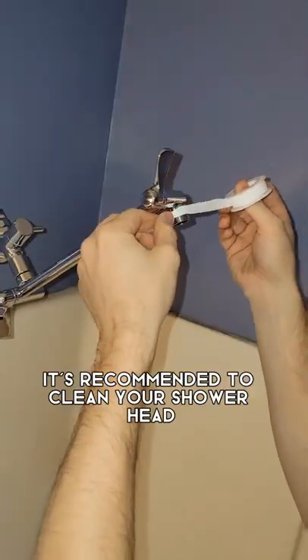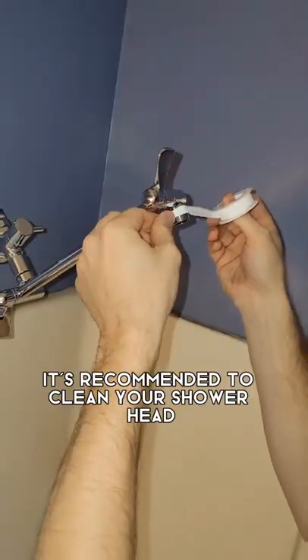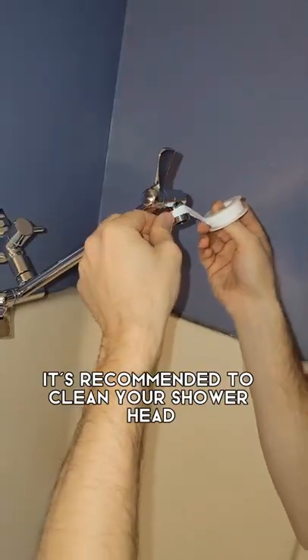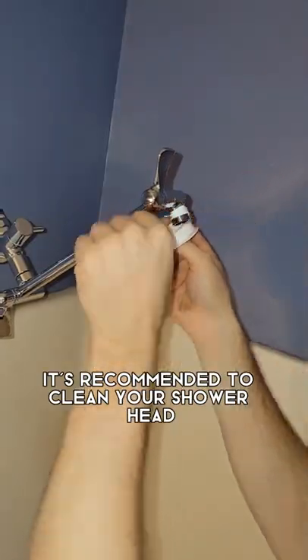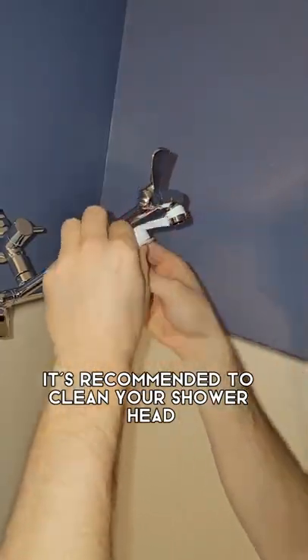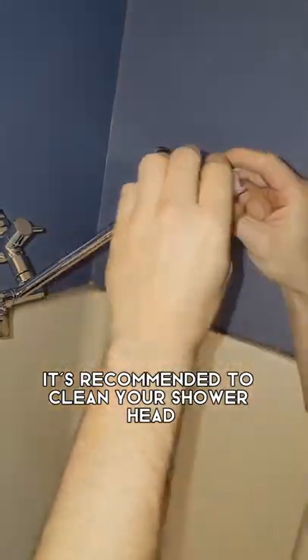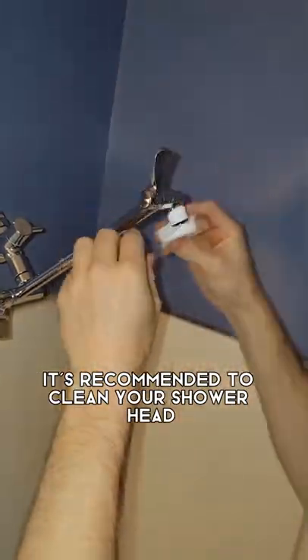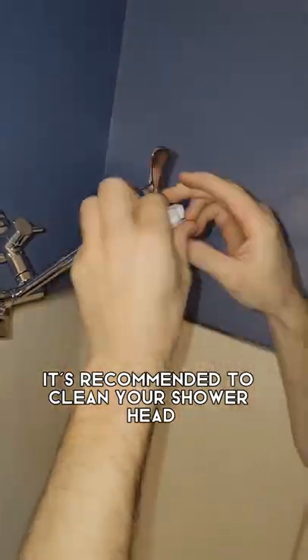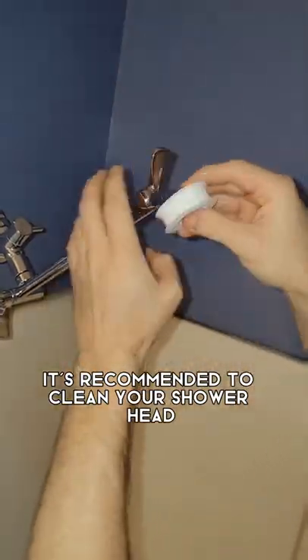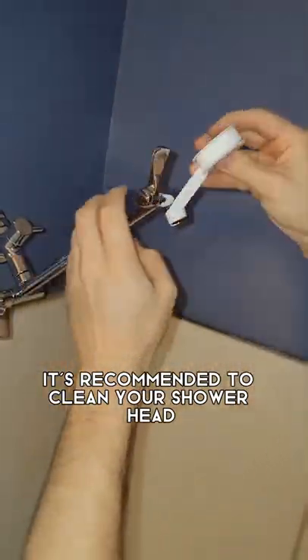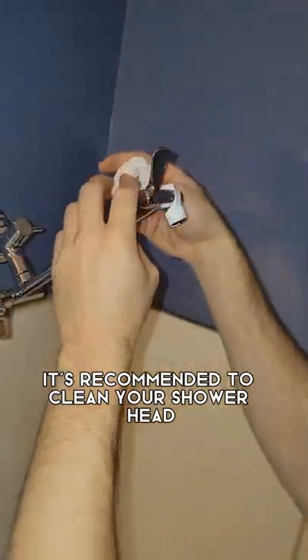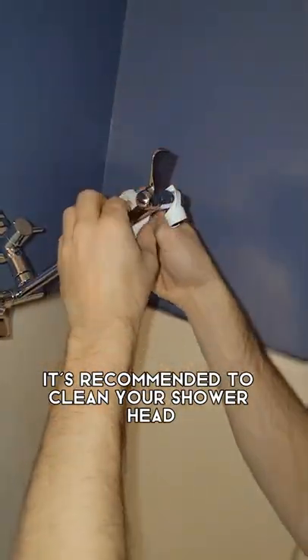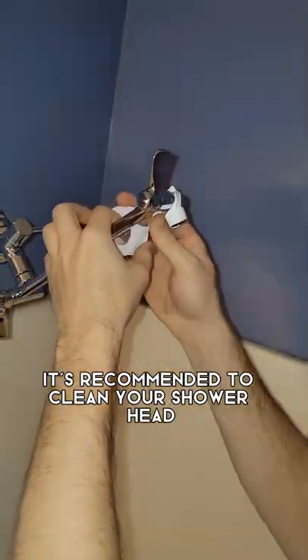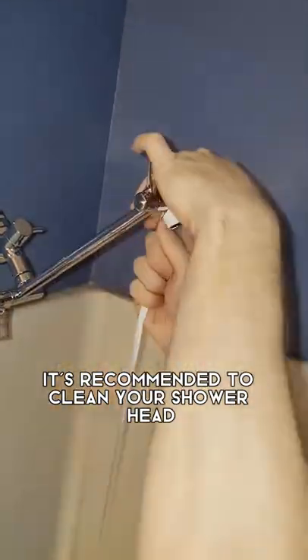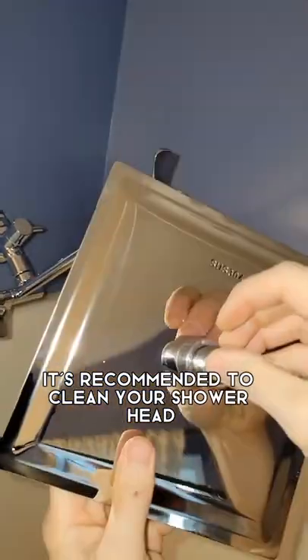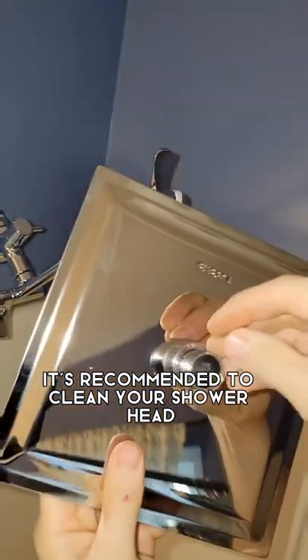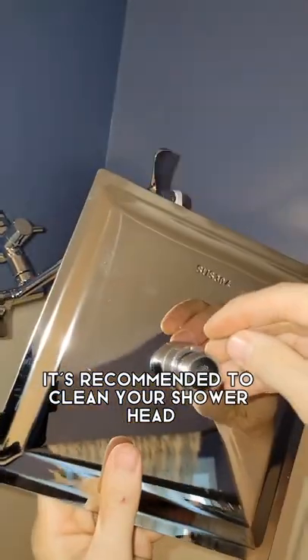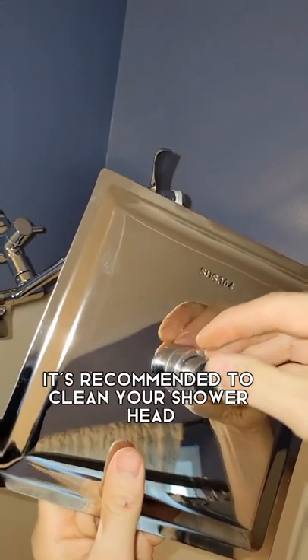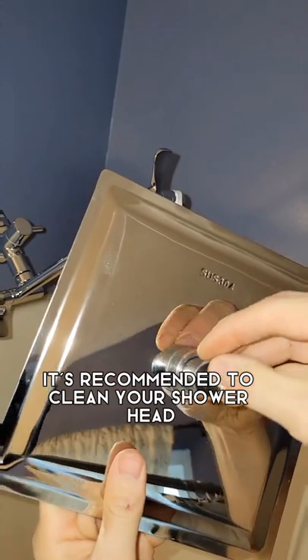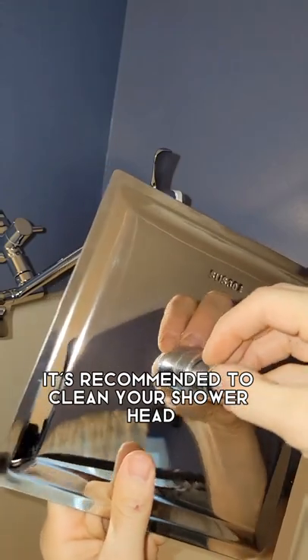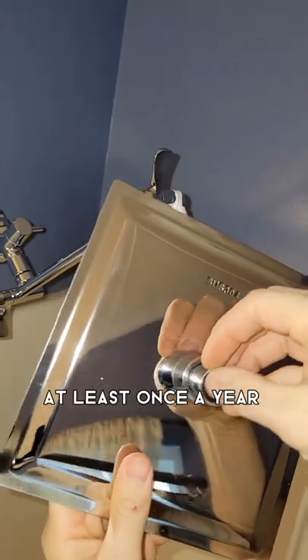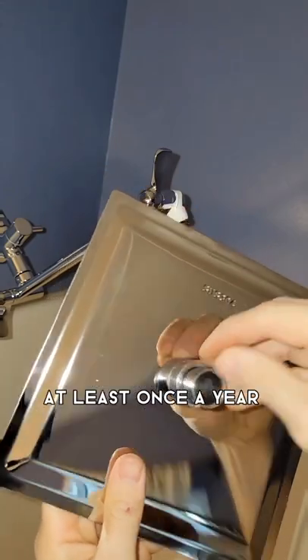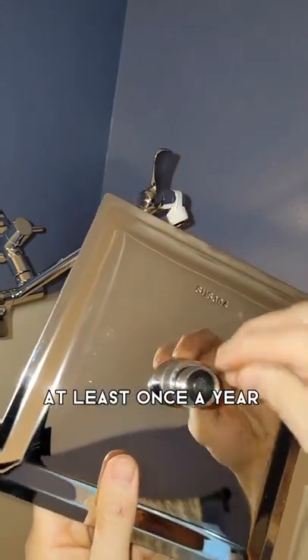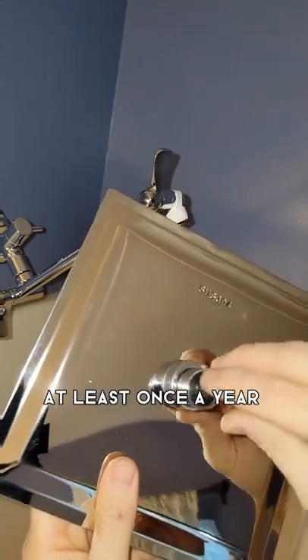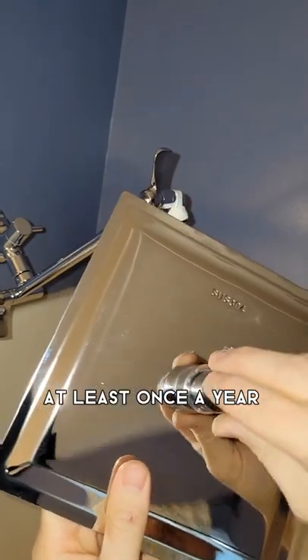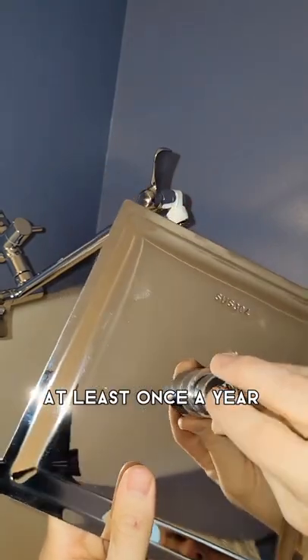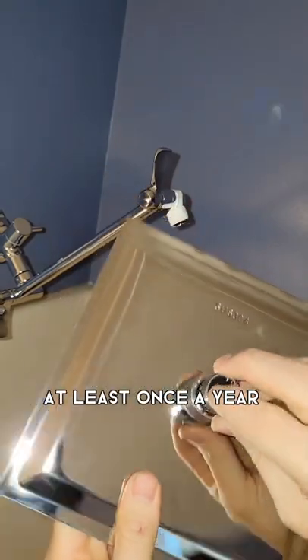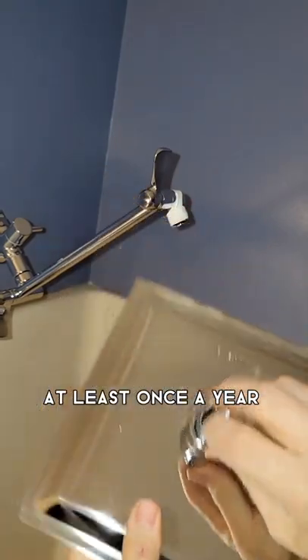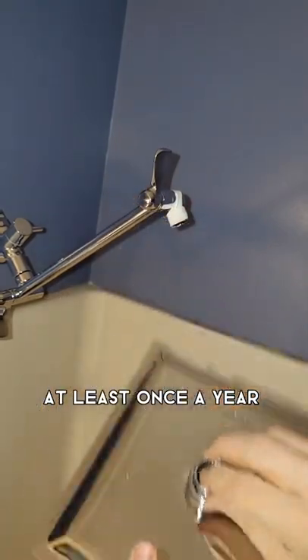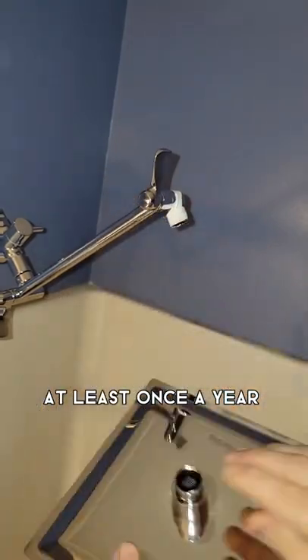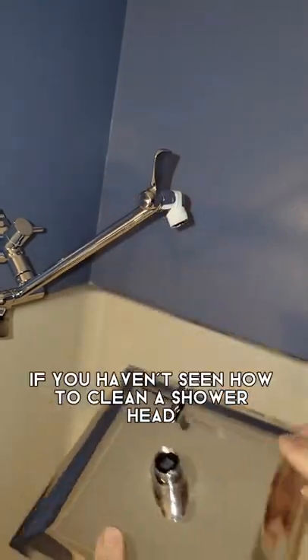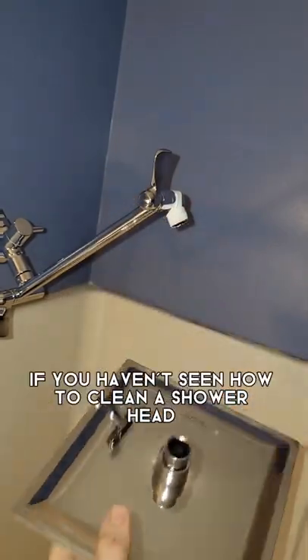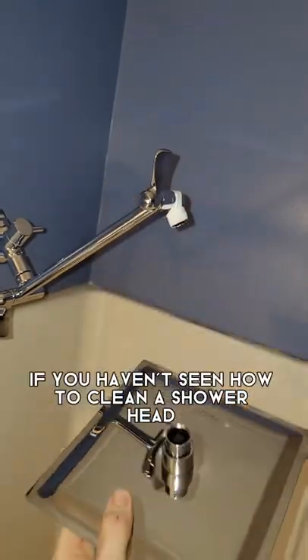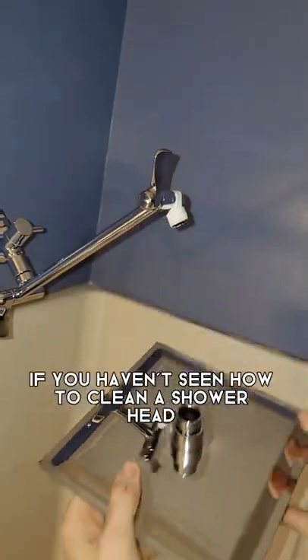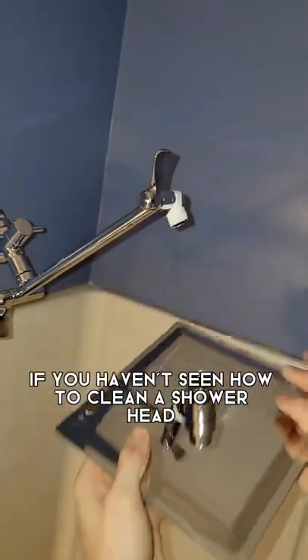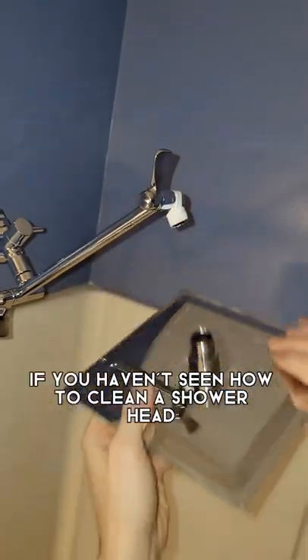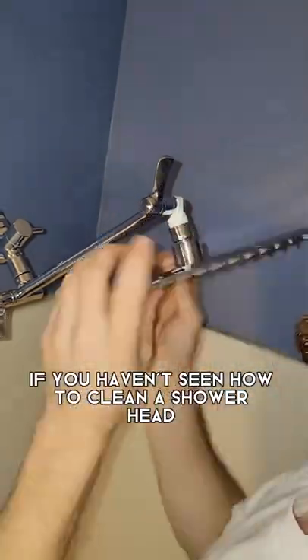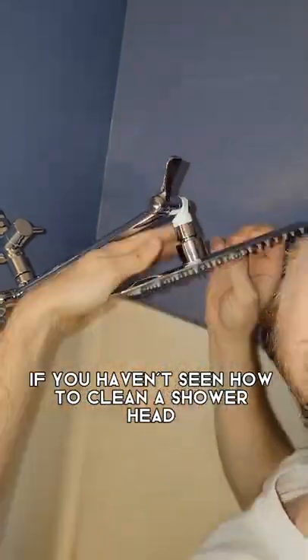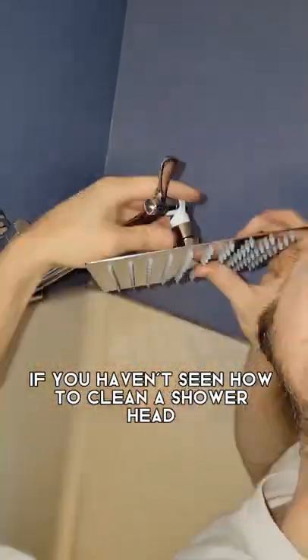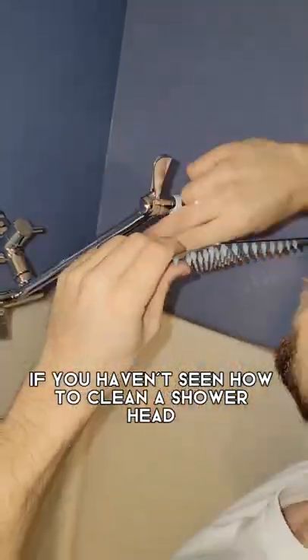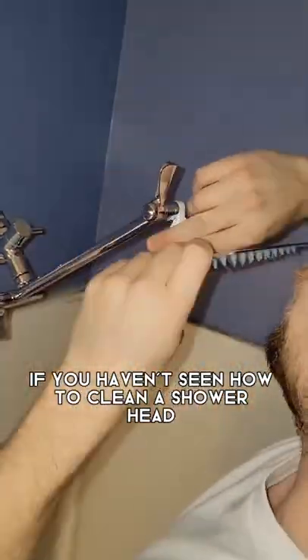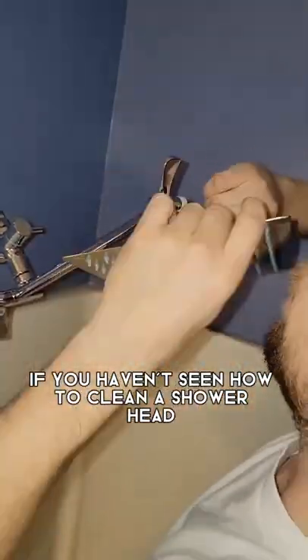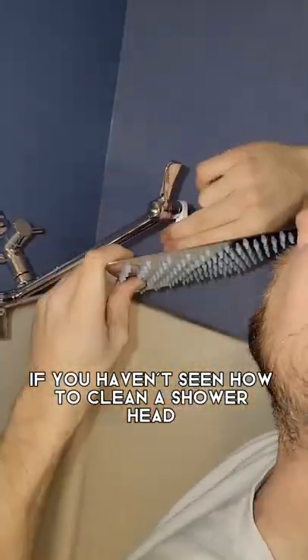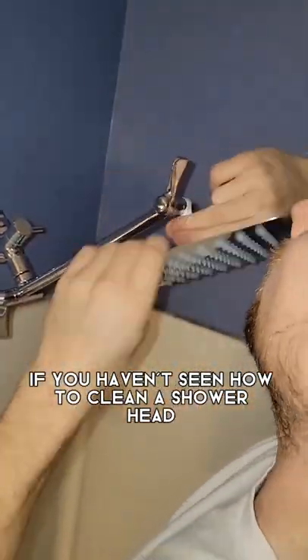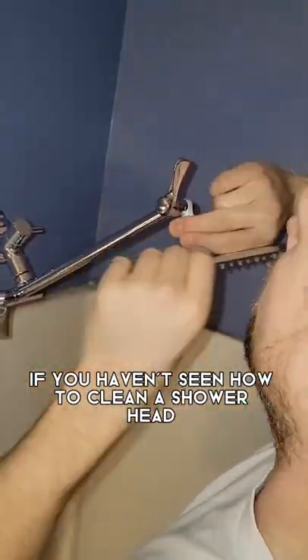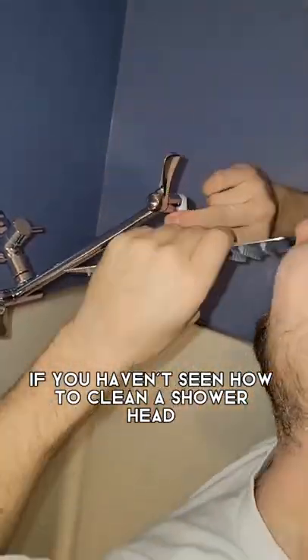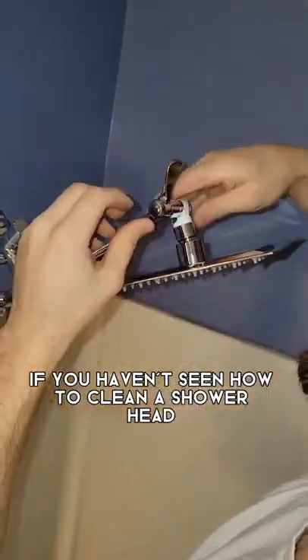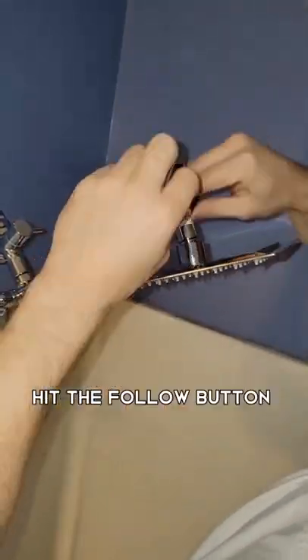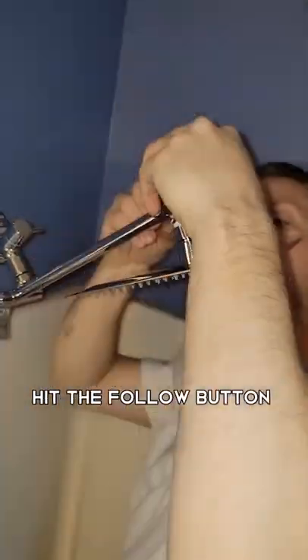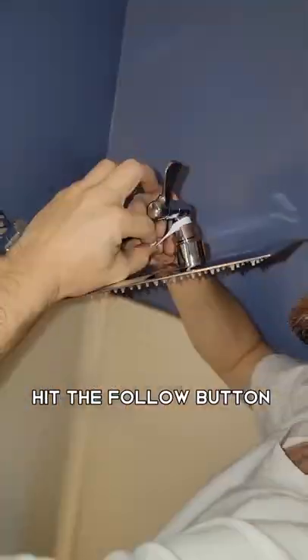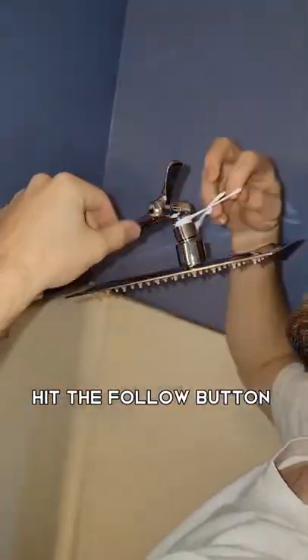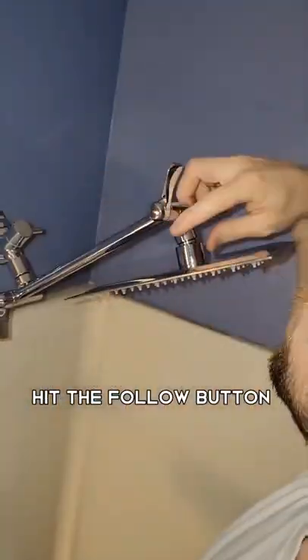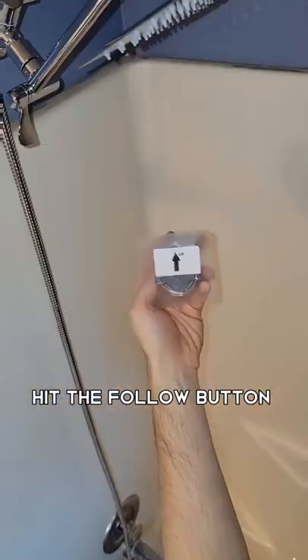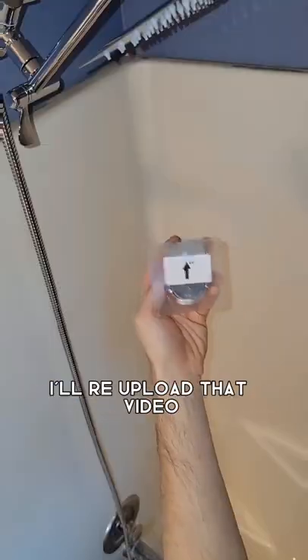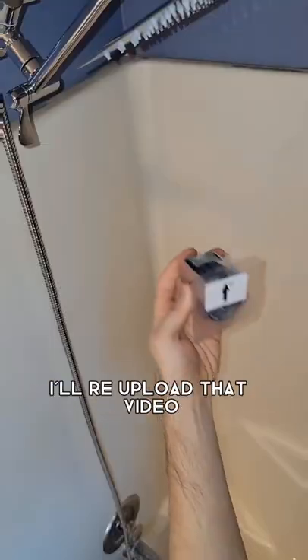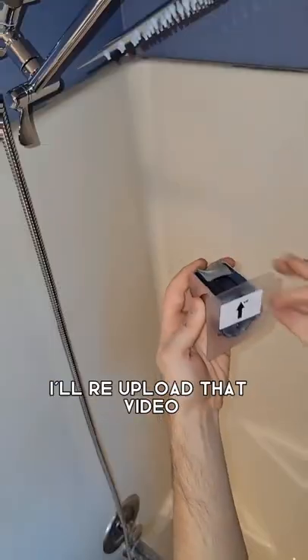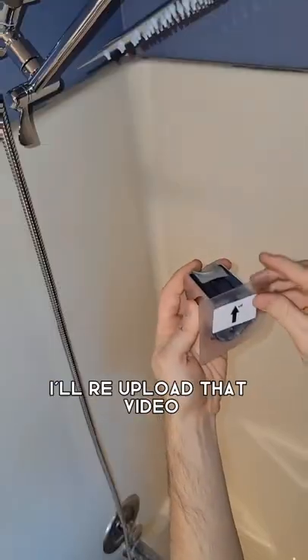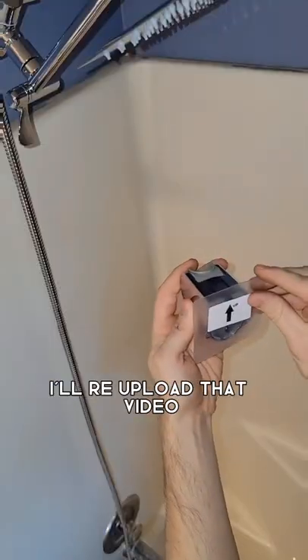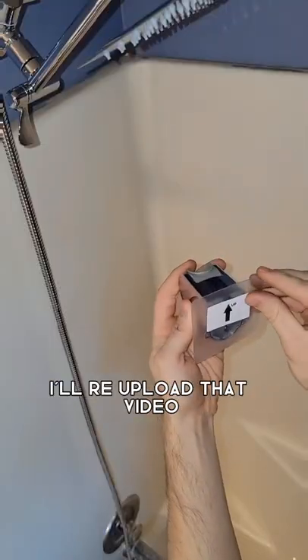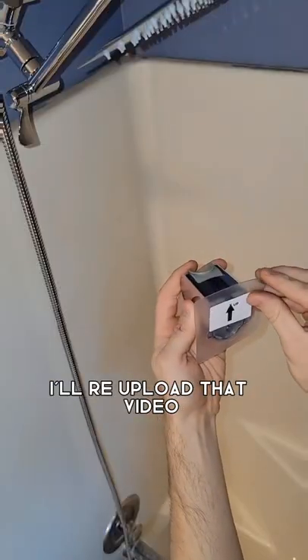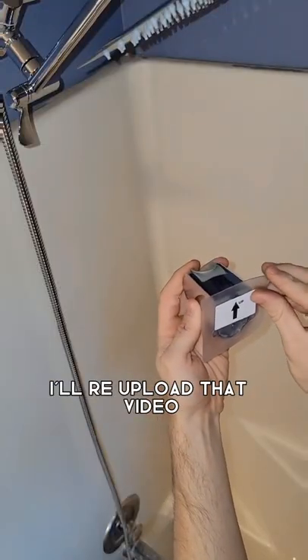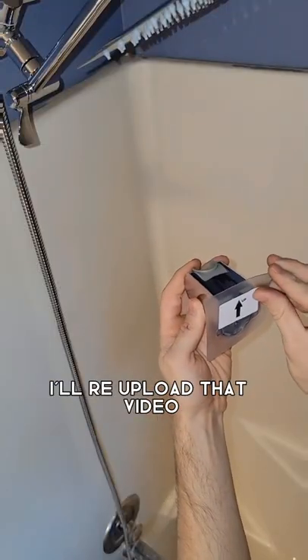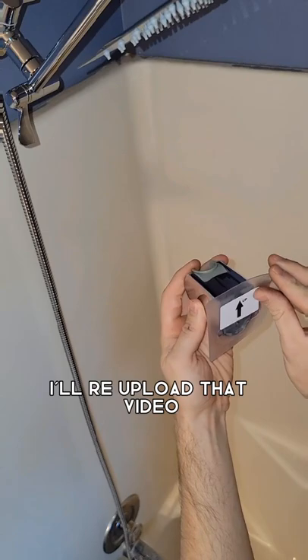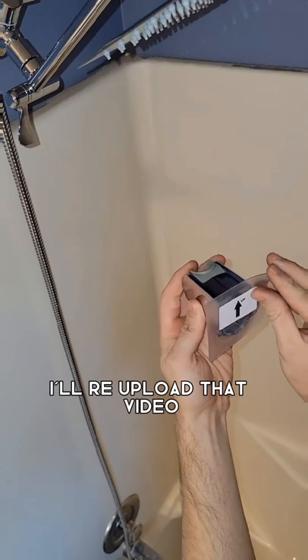It's recommended to clean your showerhead at least once a year. If you haven't seen how to clean a showerhead, hit the follow button — I'll re-upload that video.